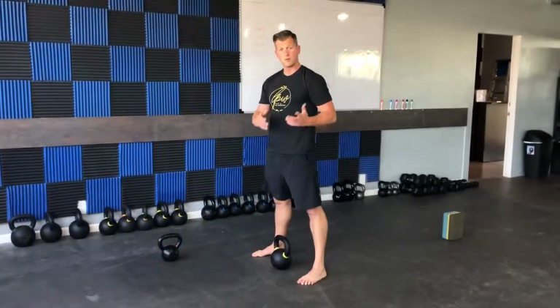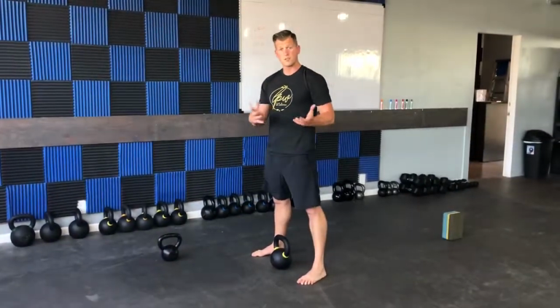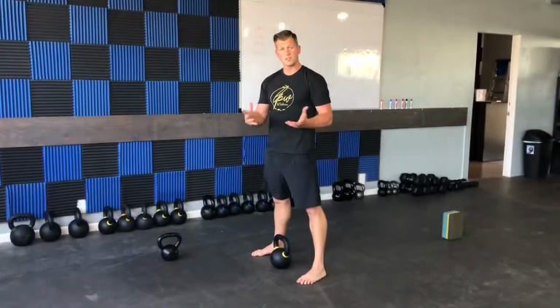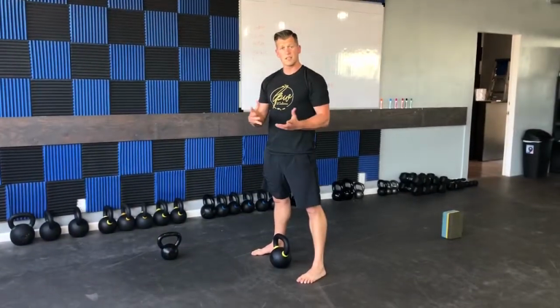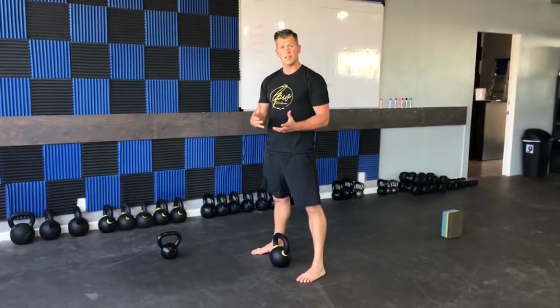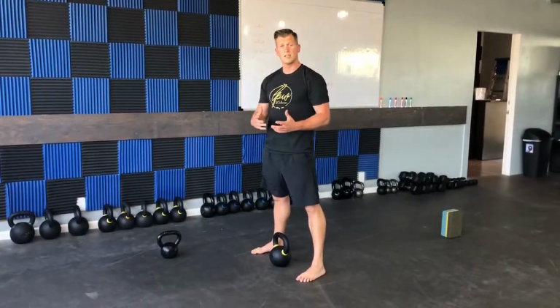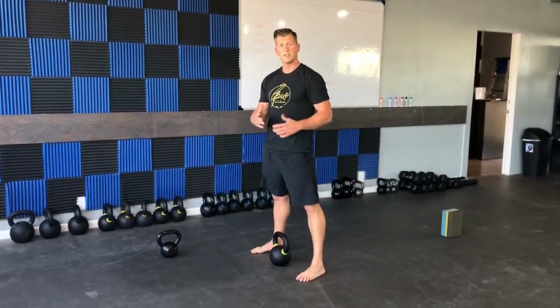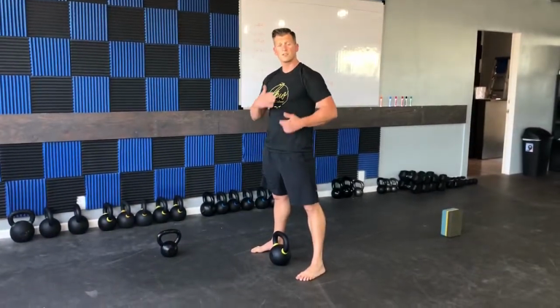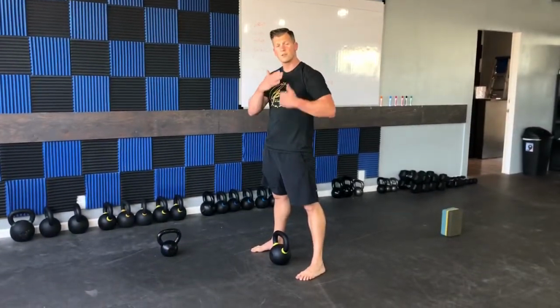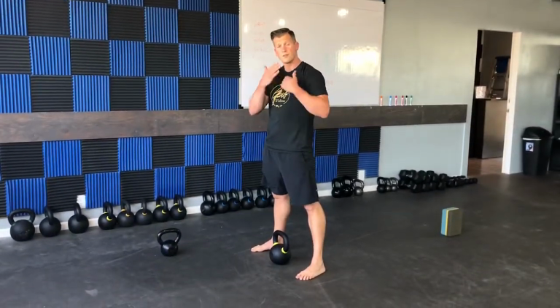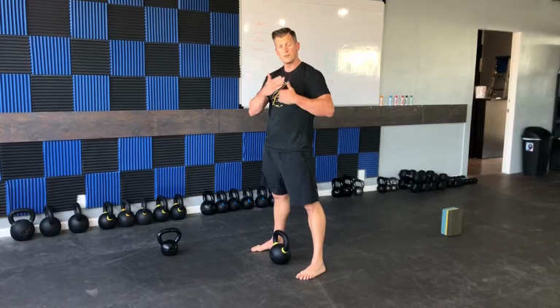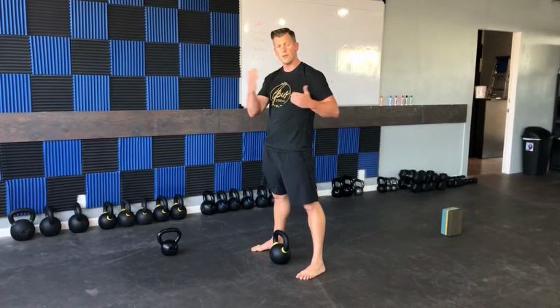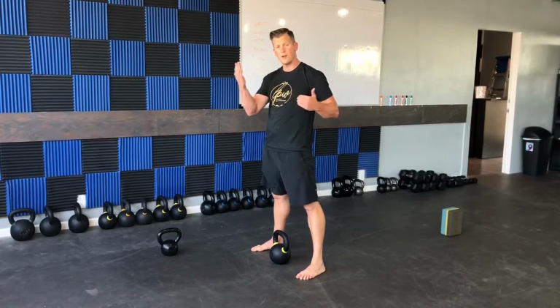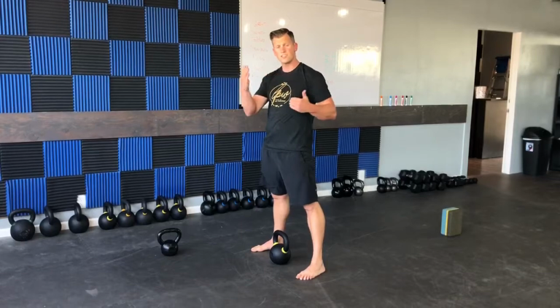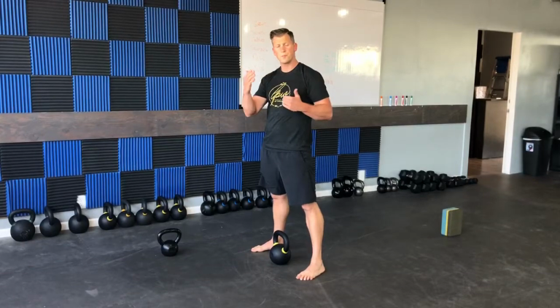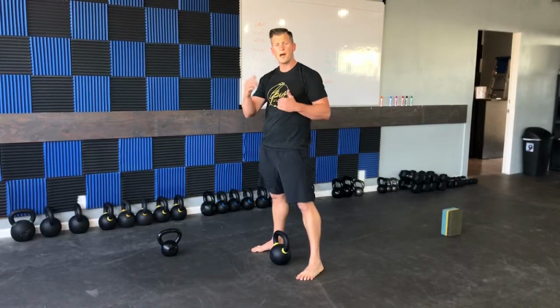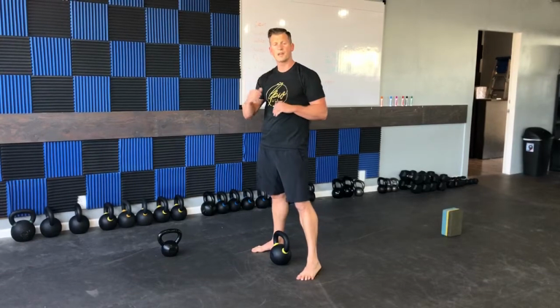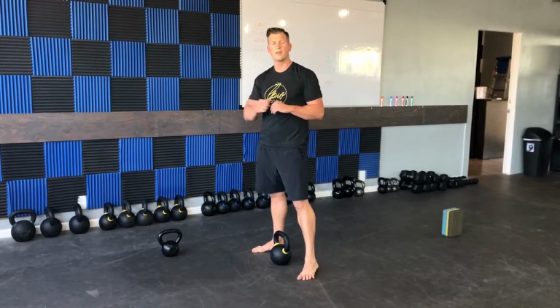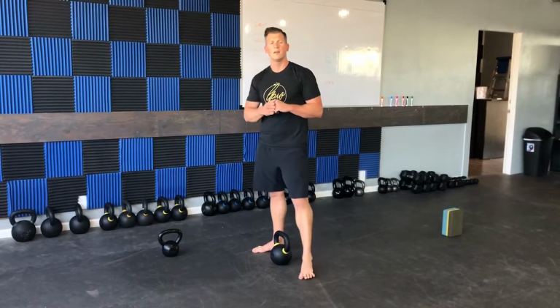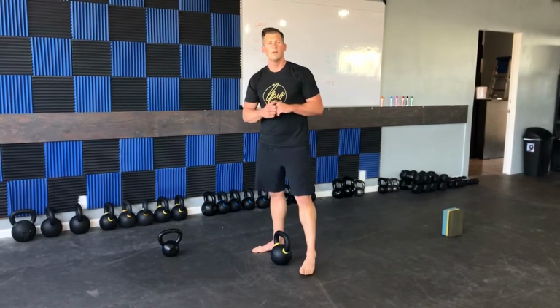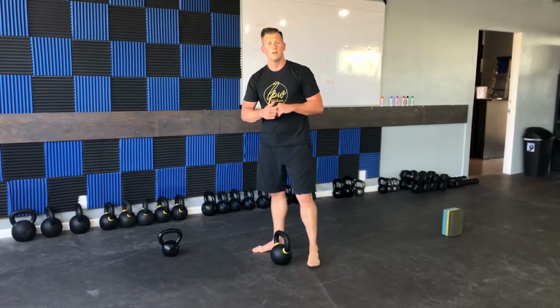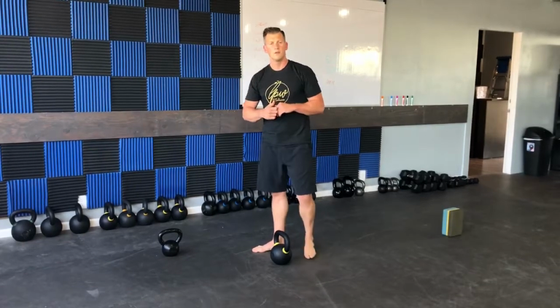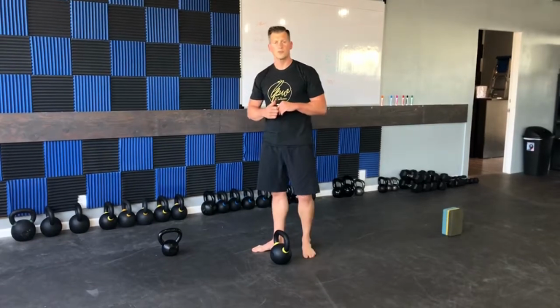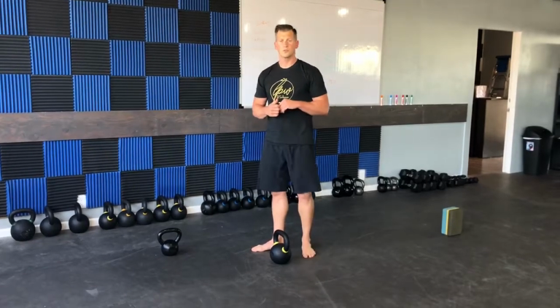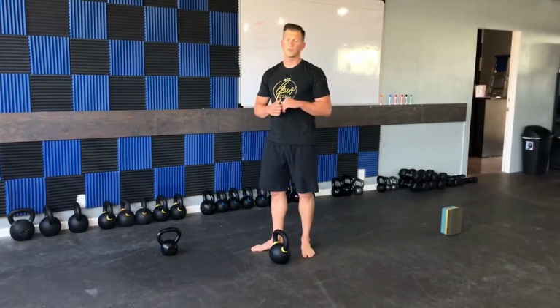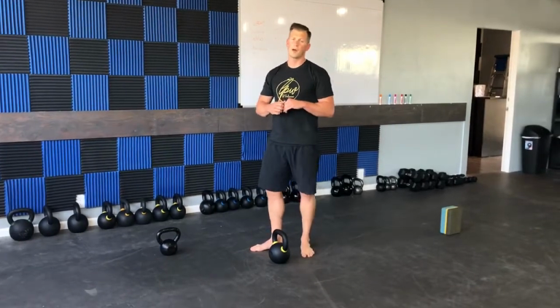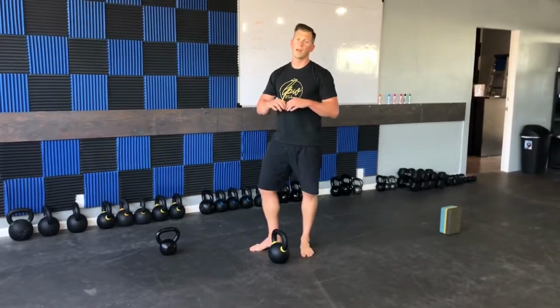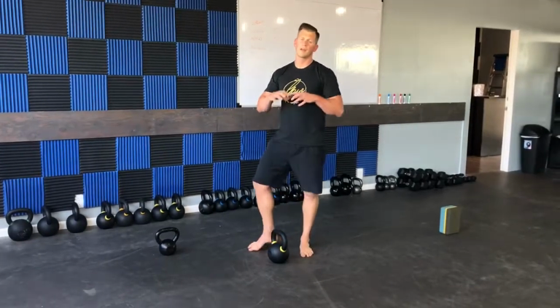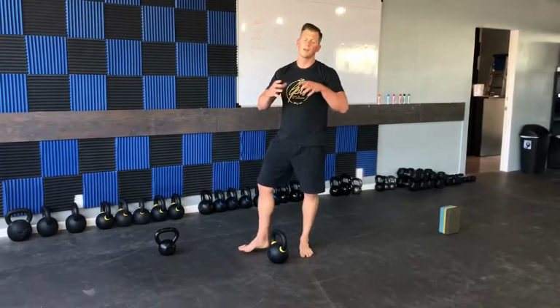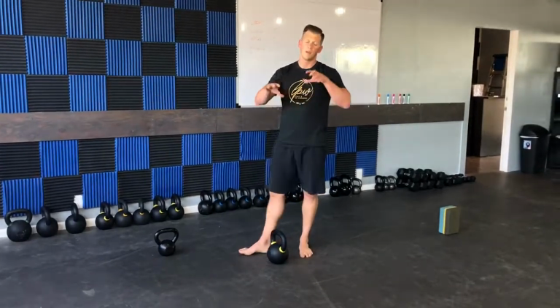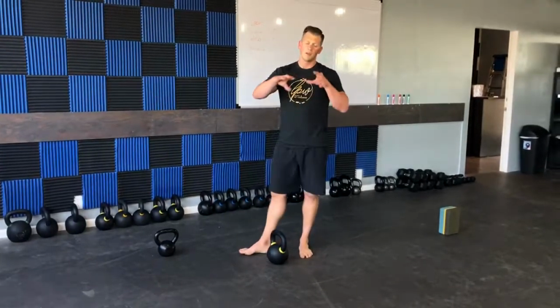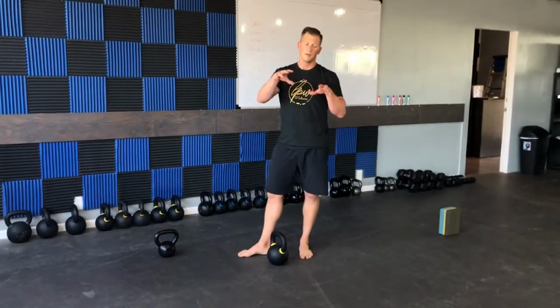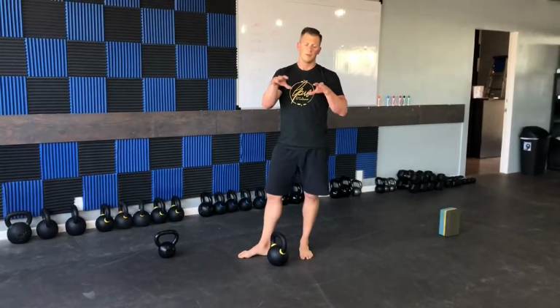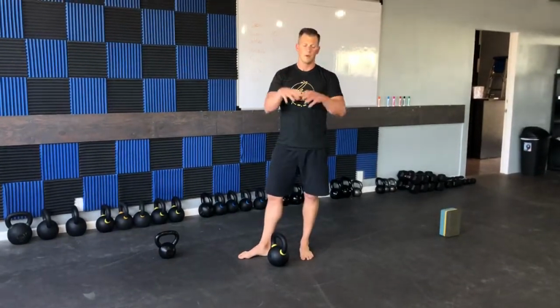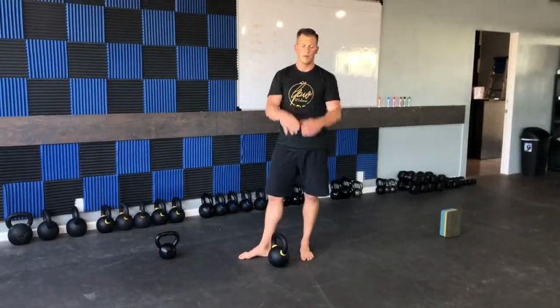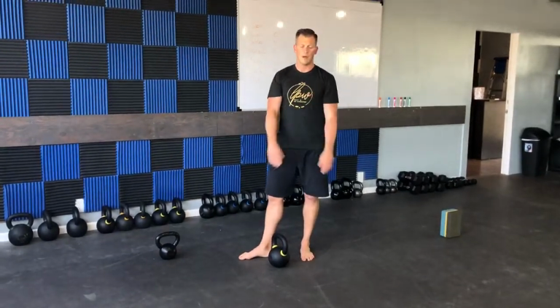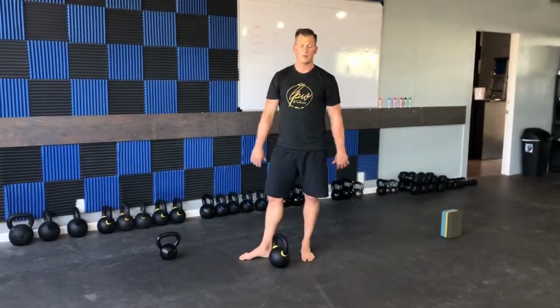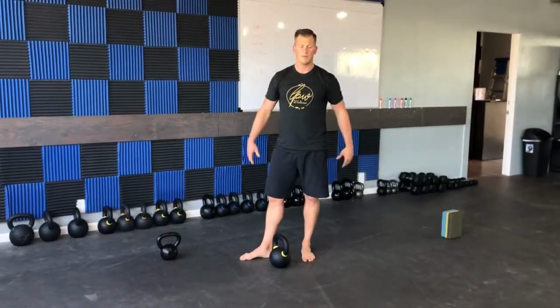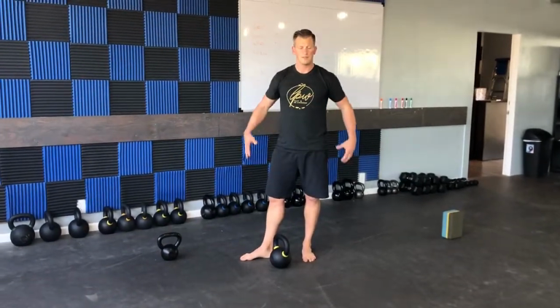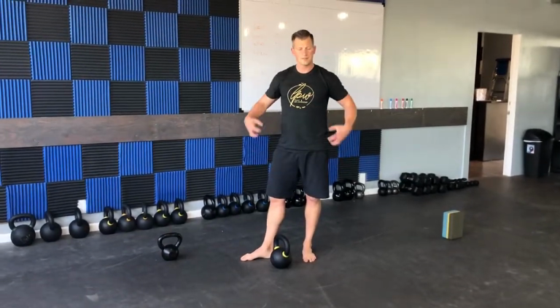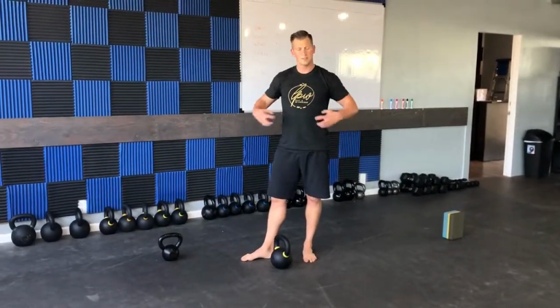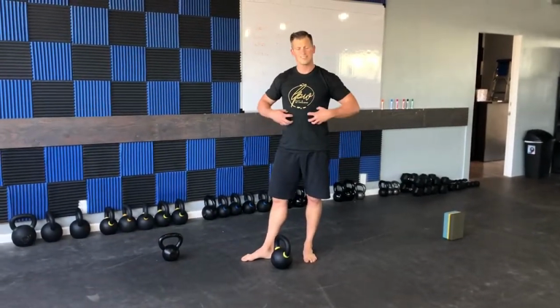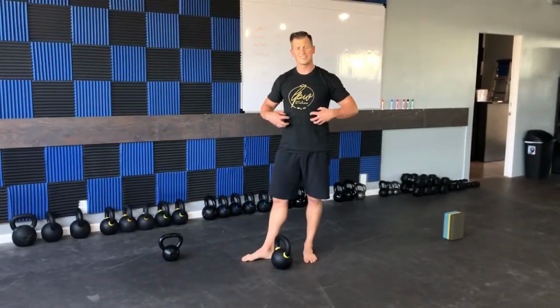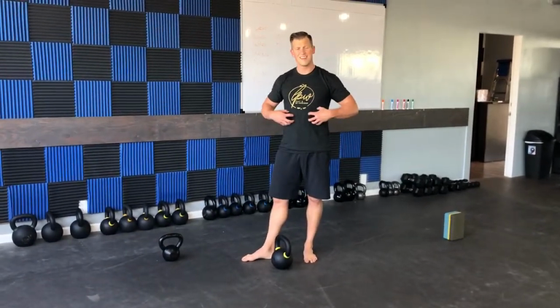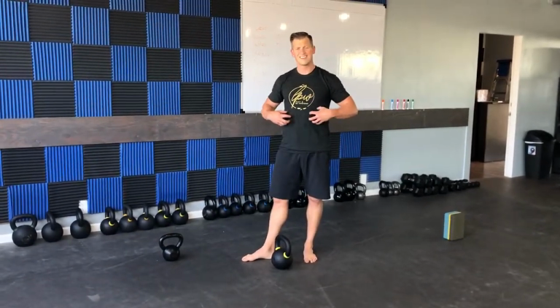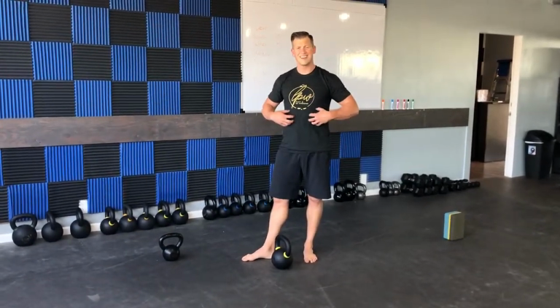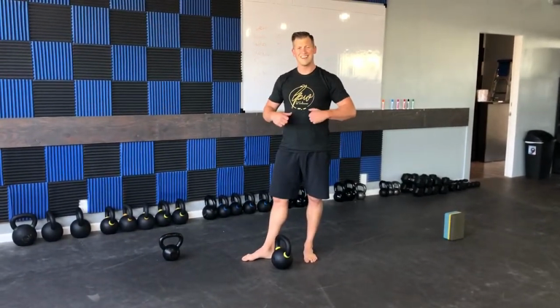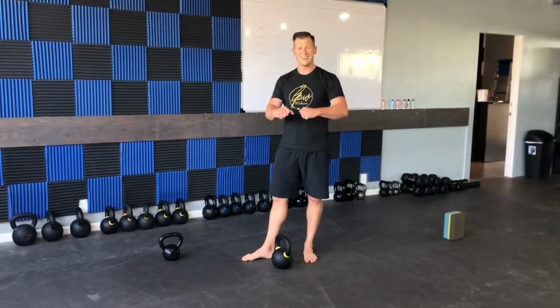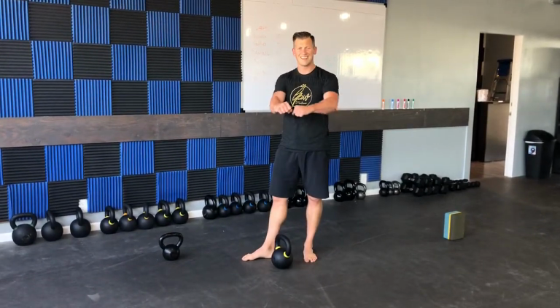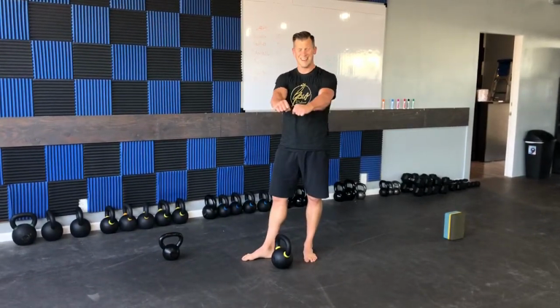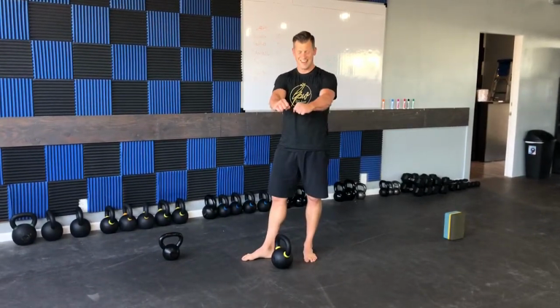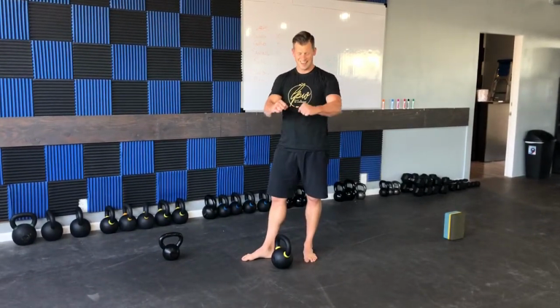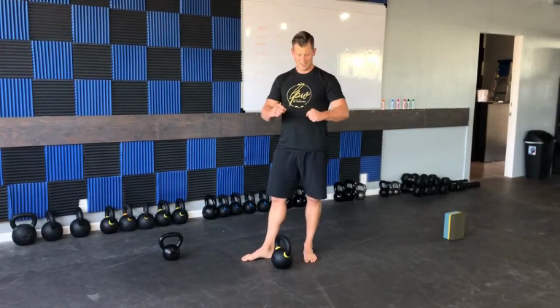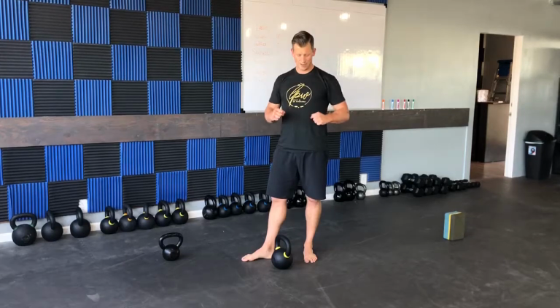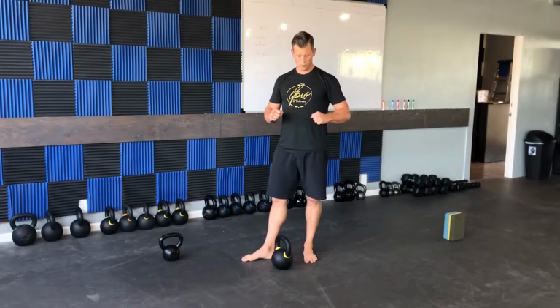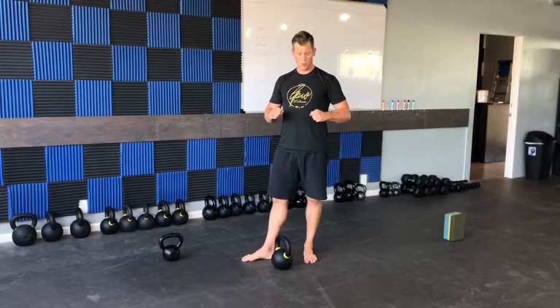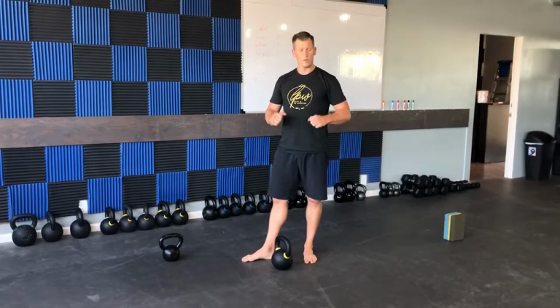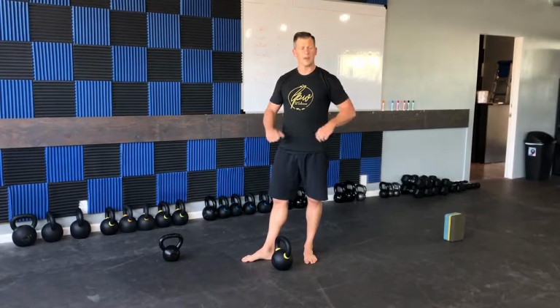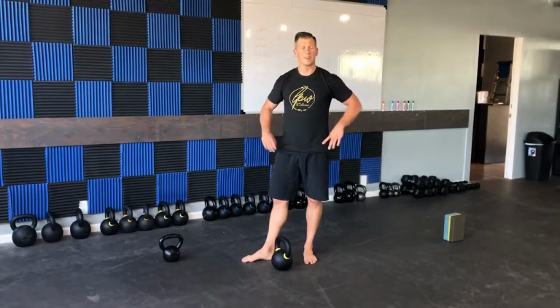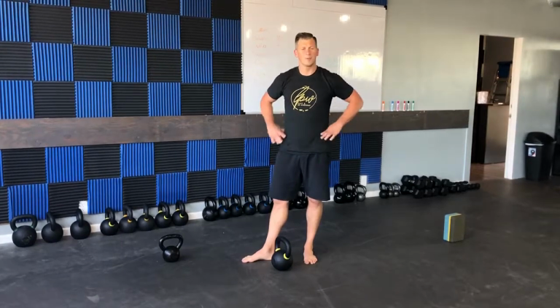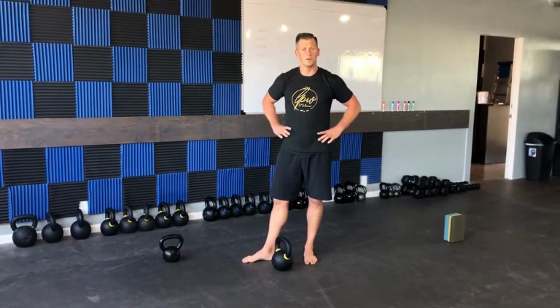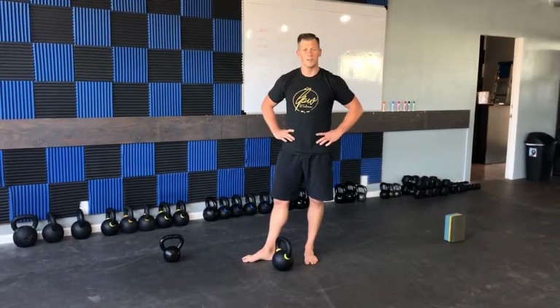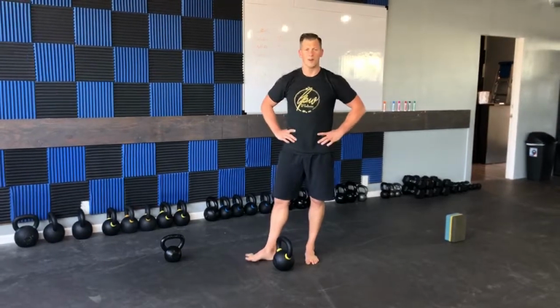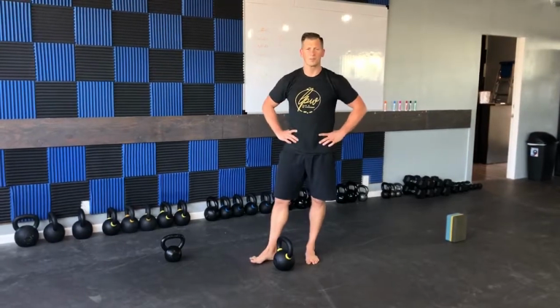Just like a hinge — long spine, neutral spine, no roundedness, stay tight, and row that kettlebell up.